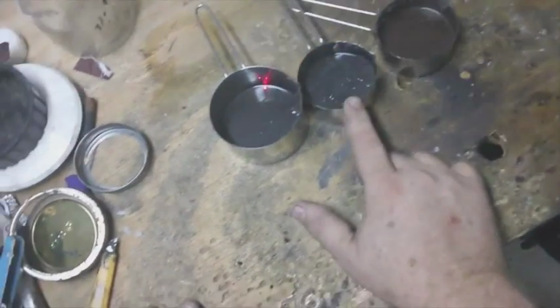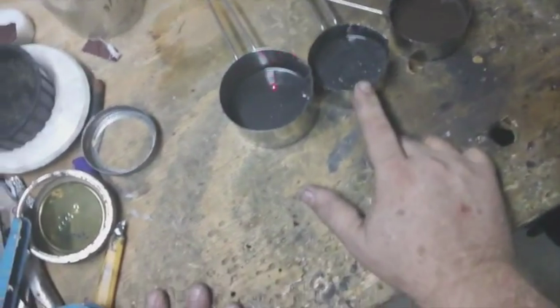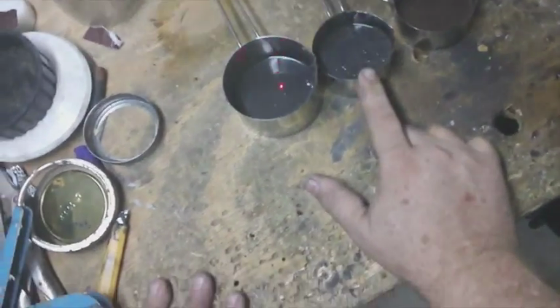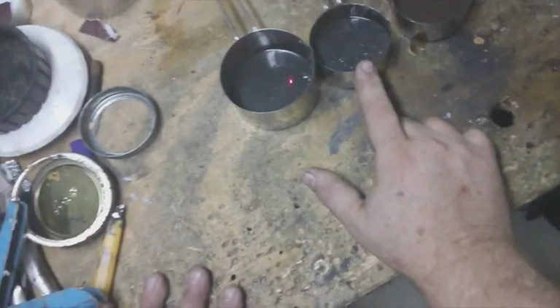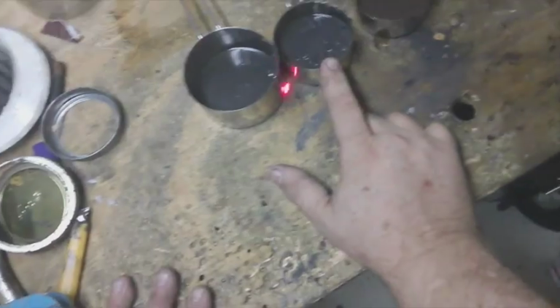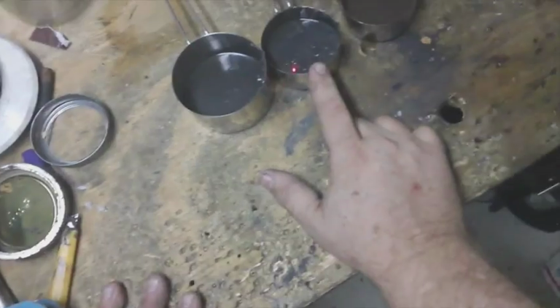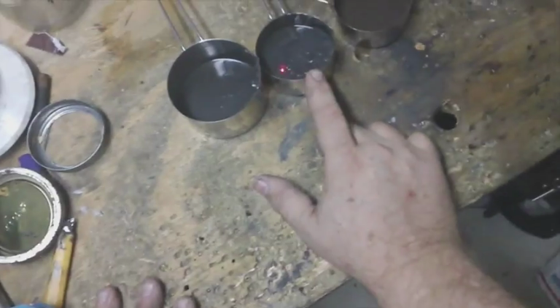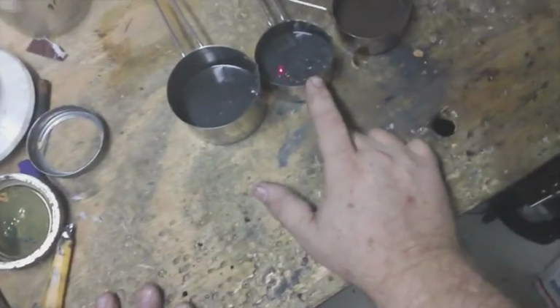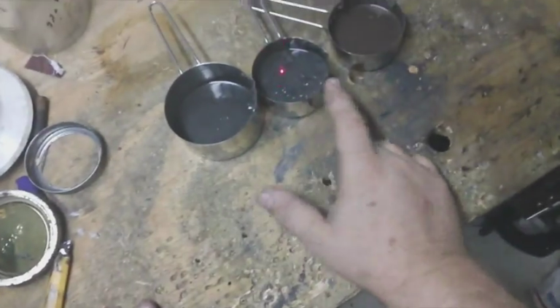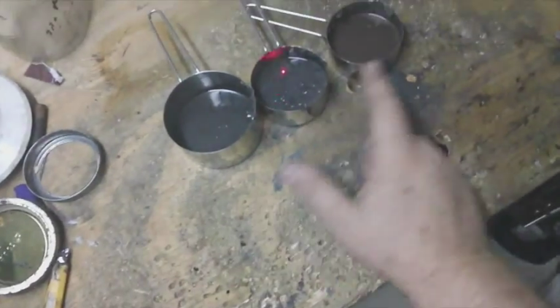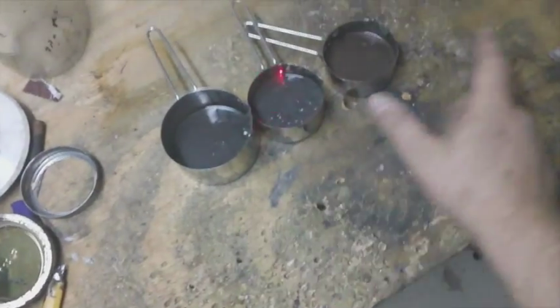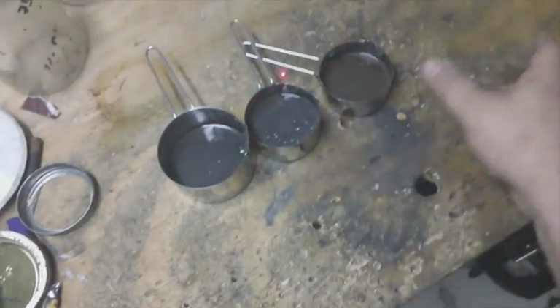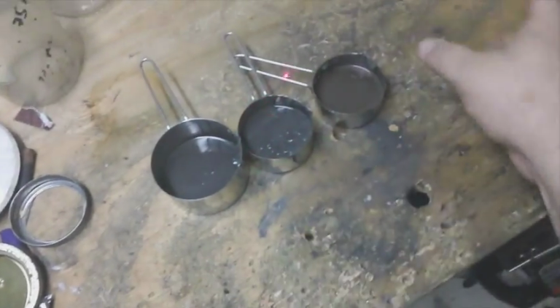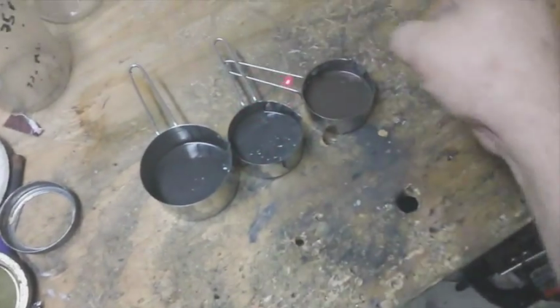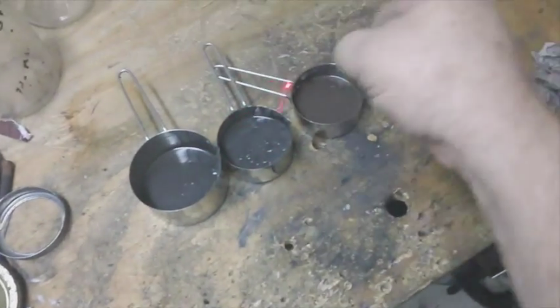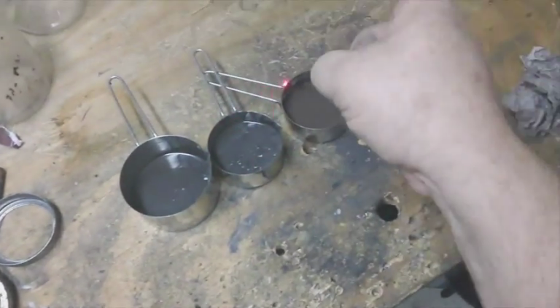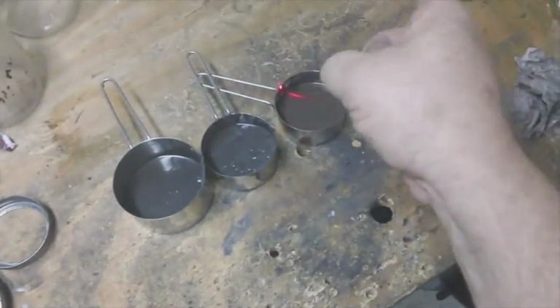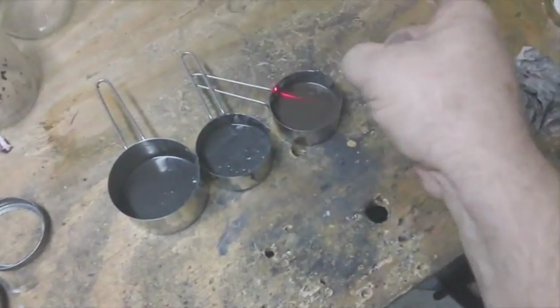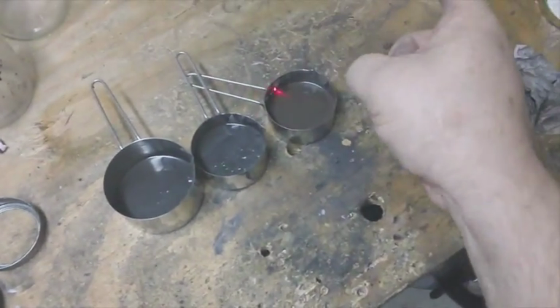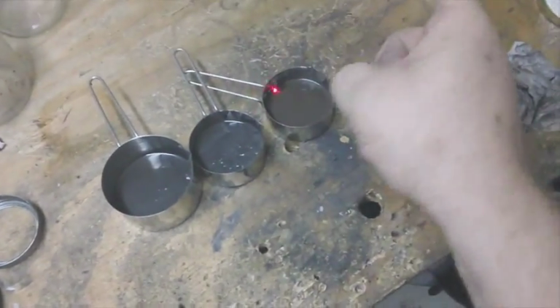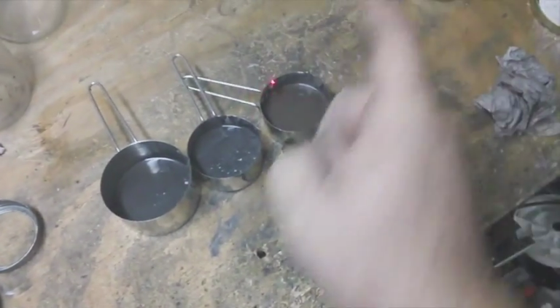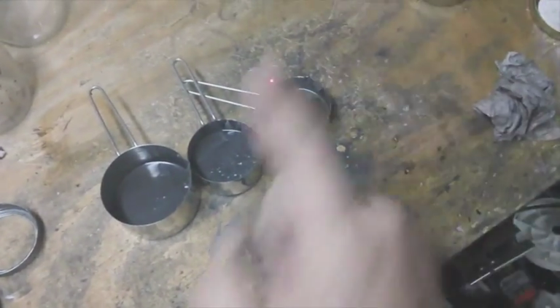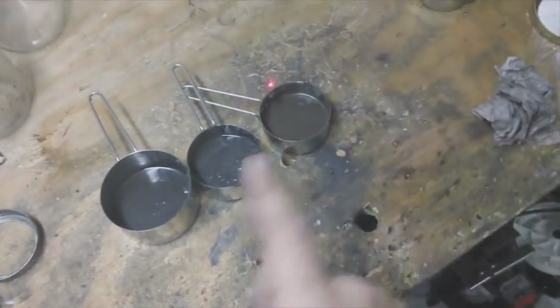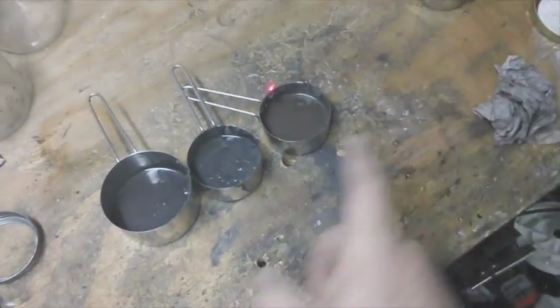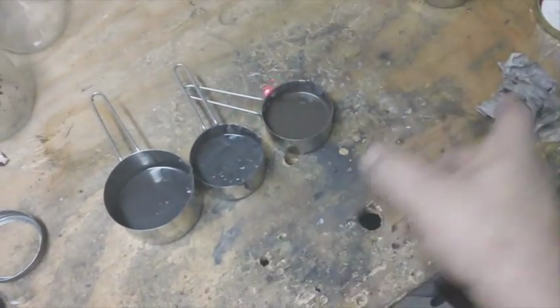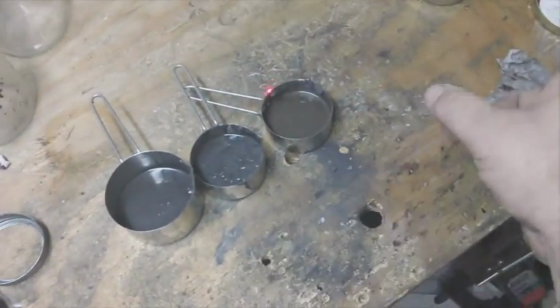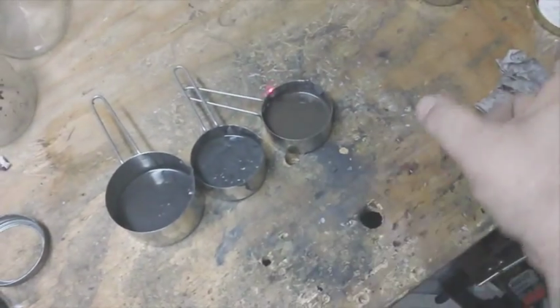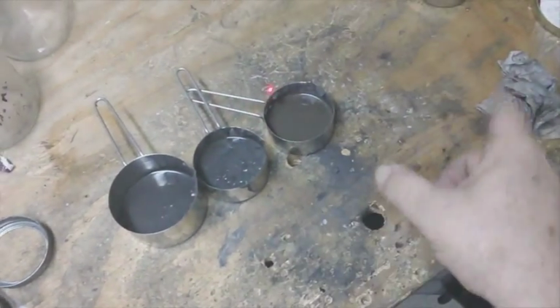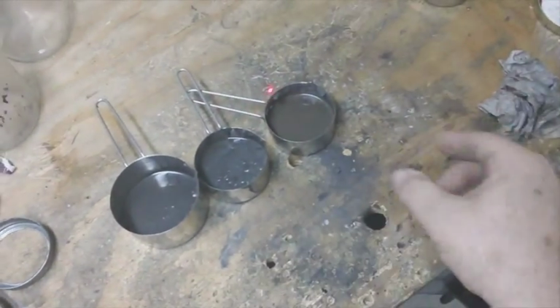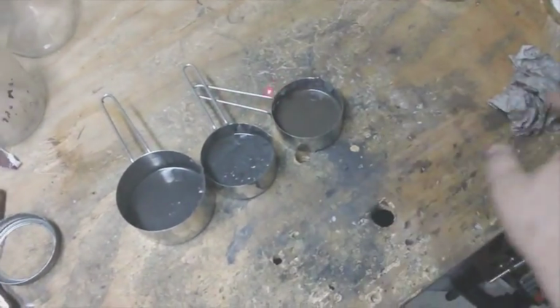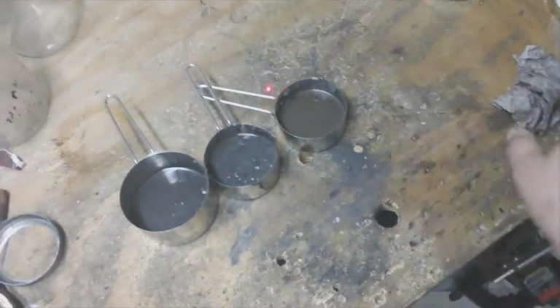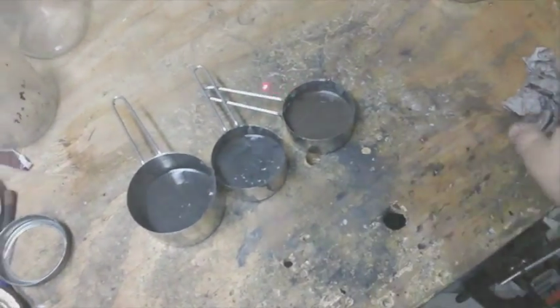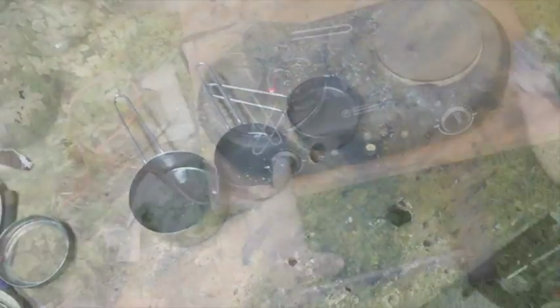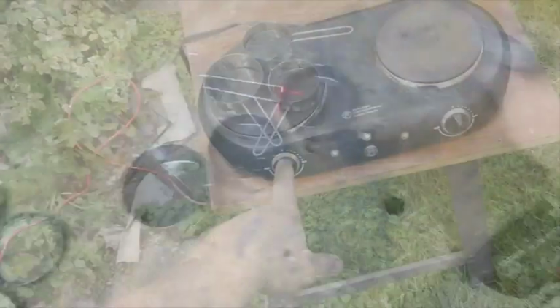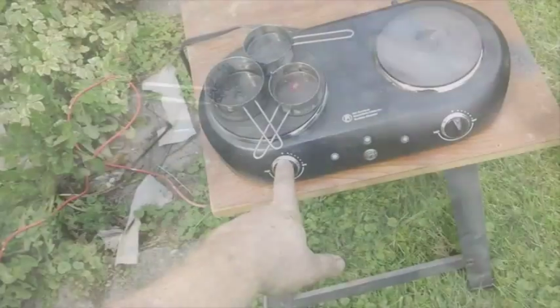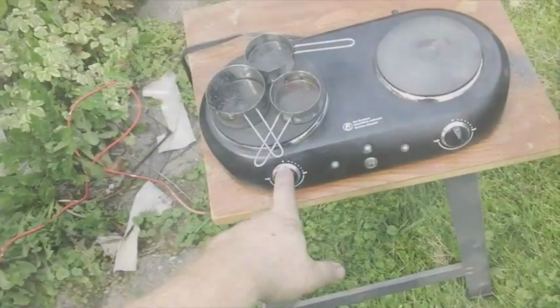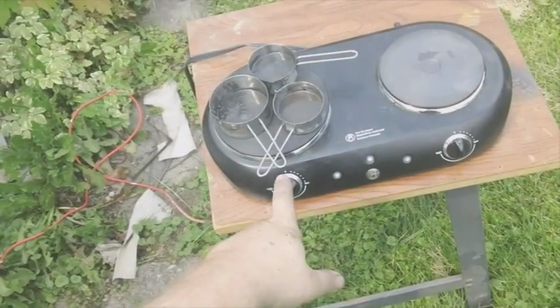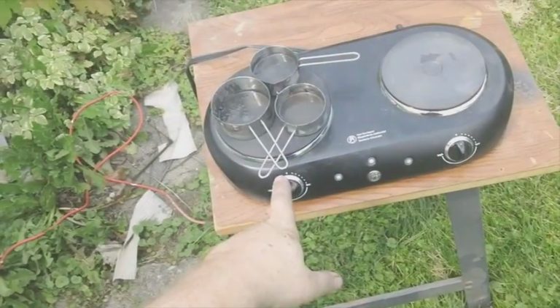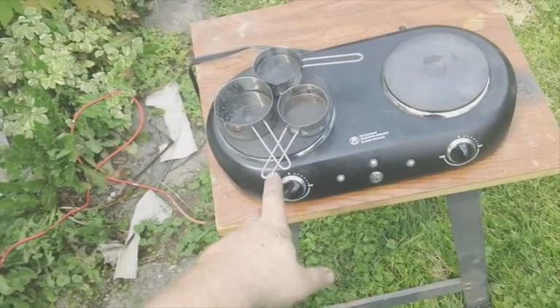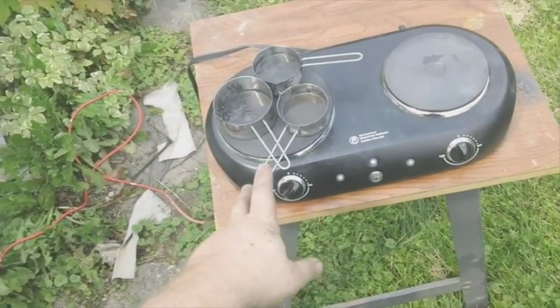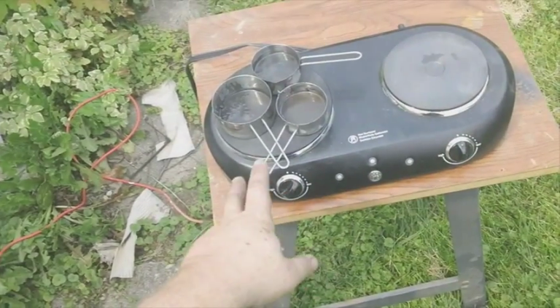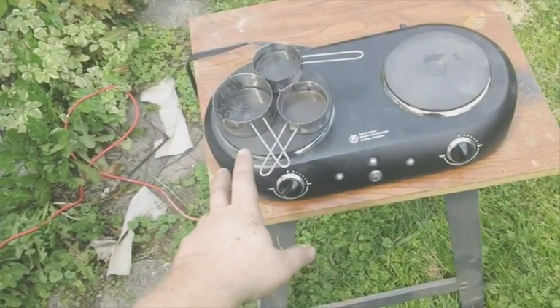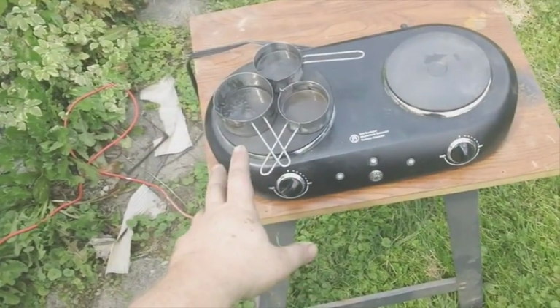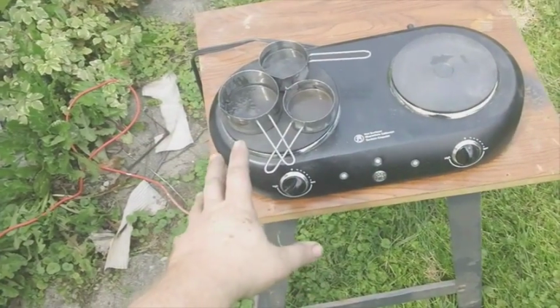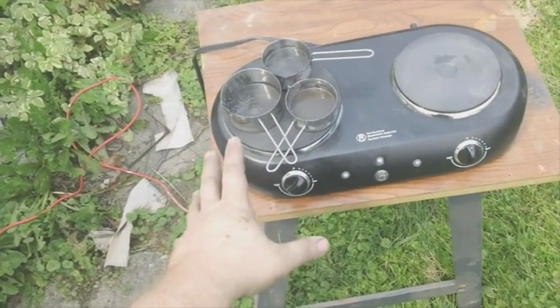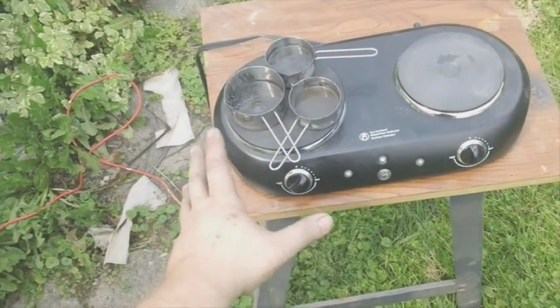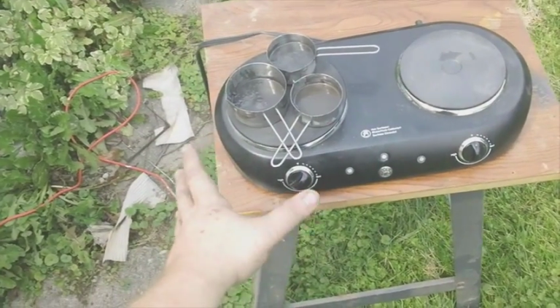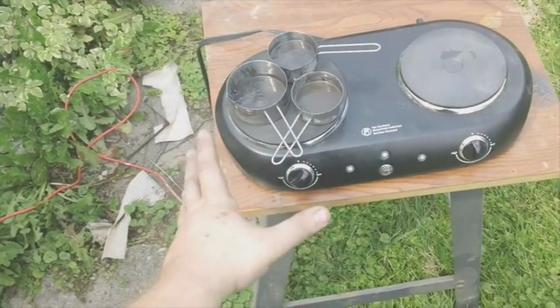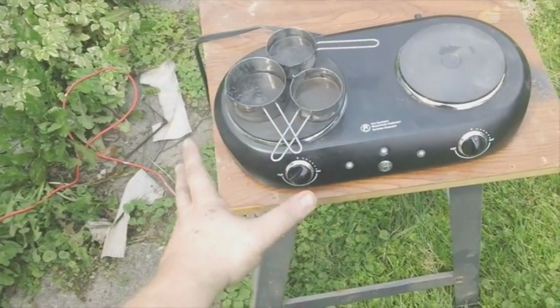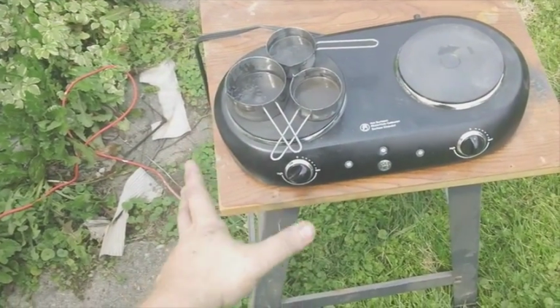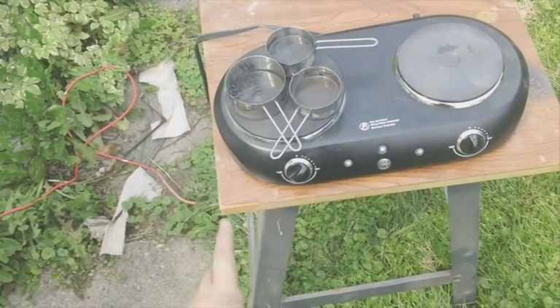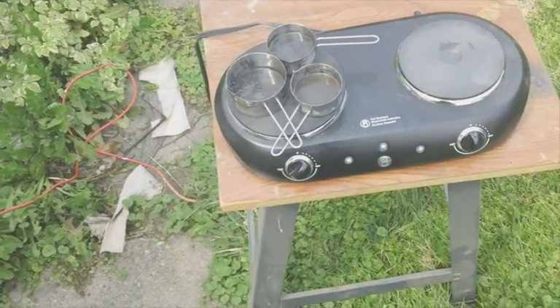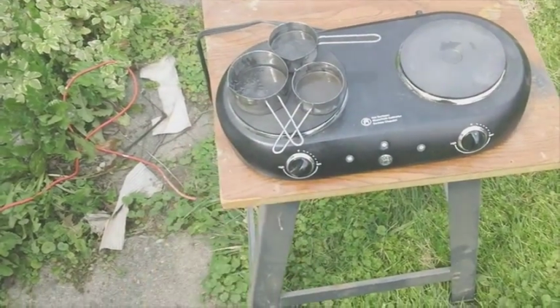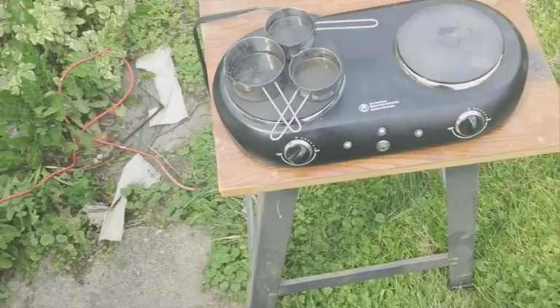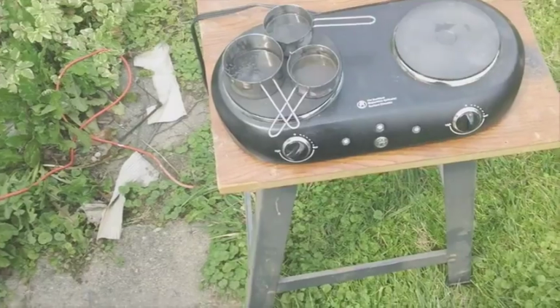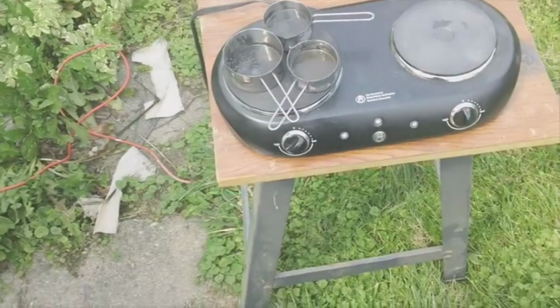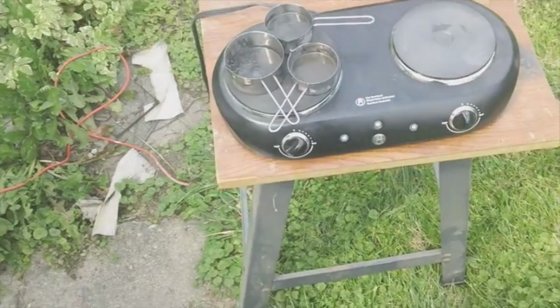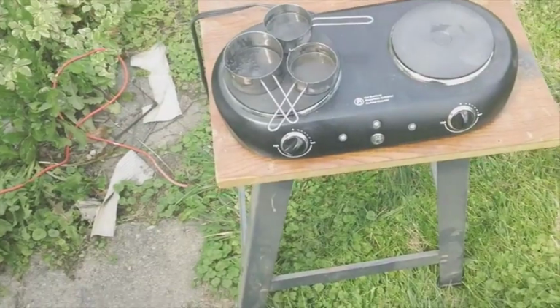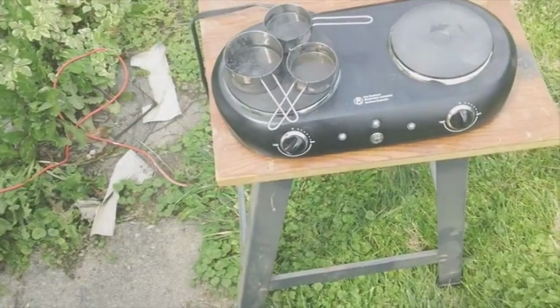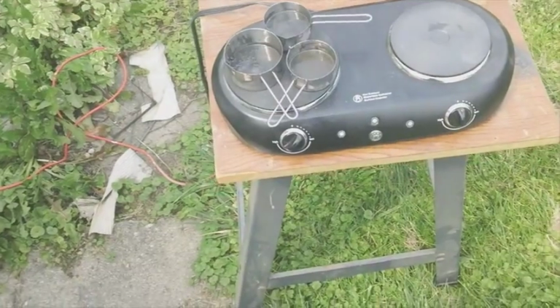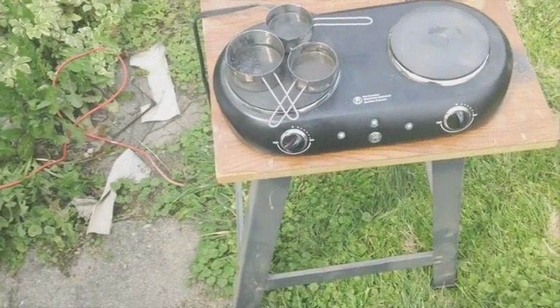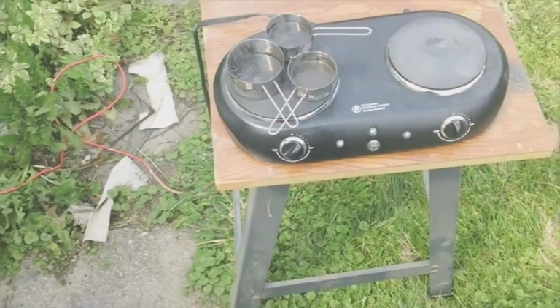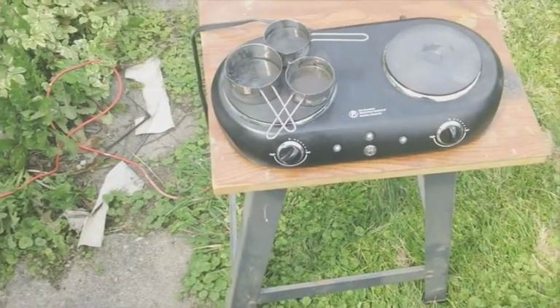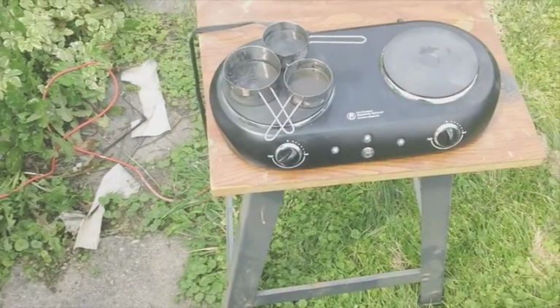I'm going to put this on for four hours at 500 degrees. So this is going to have to cook for about four hours.